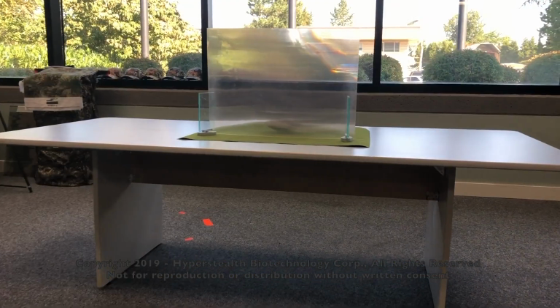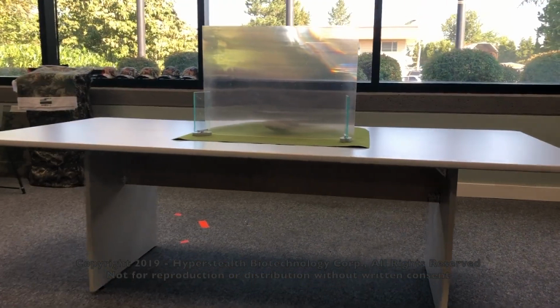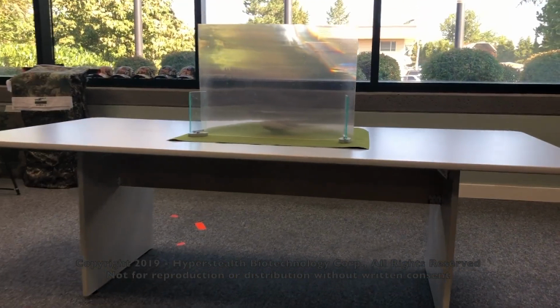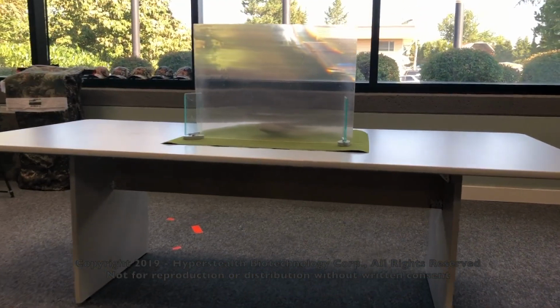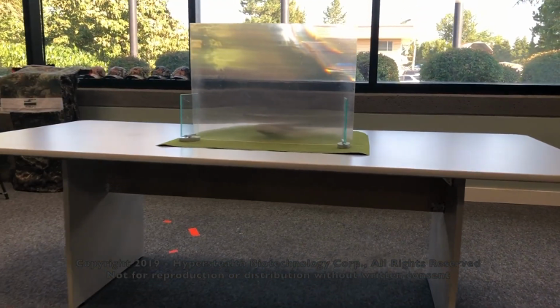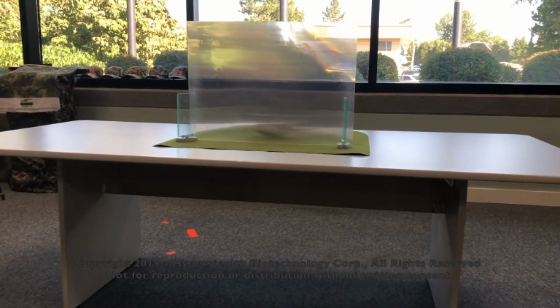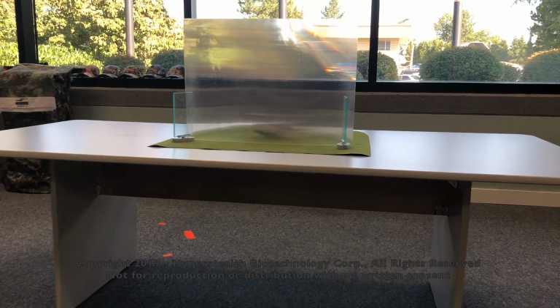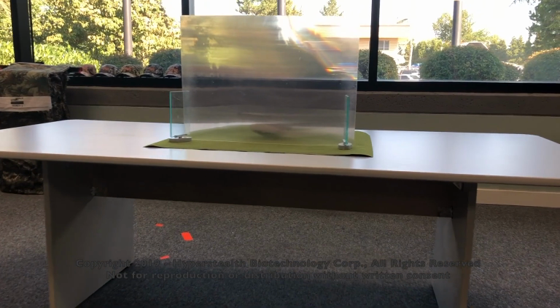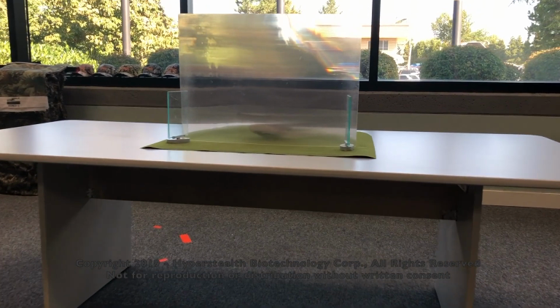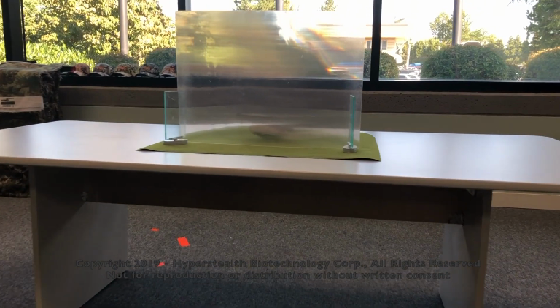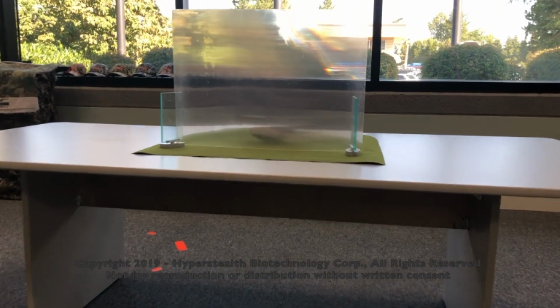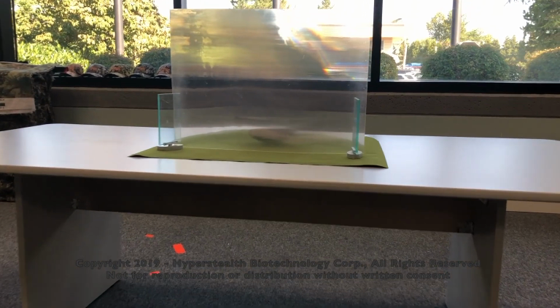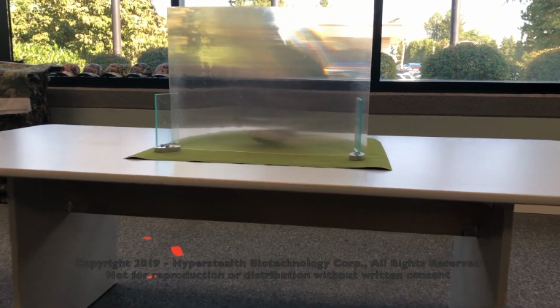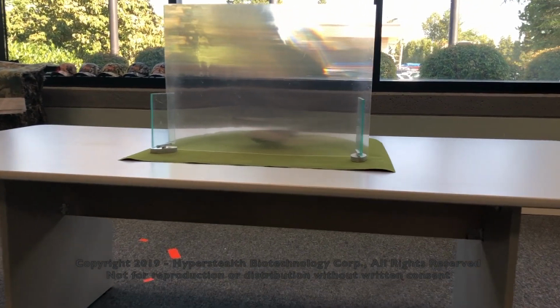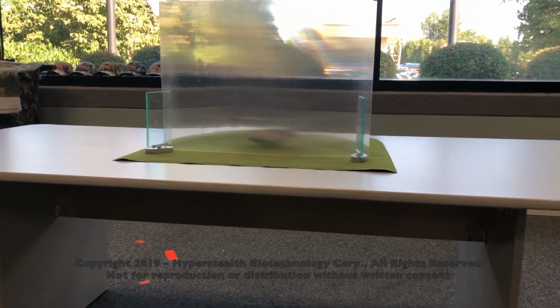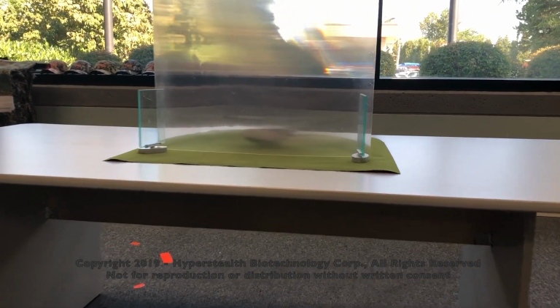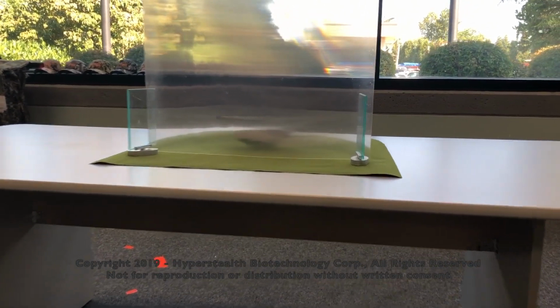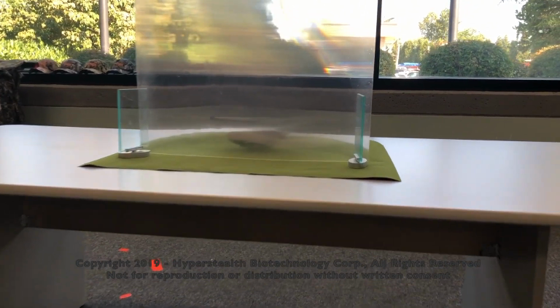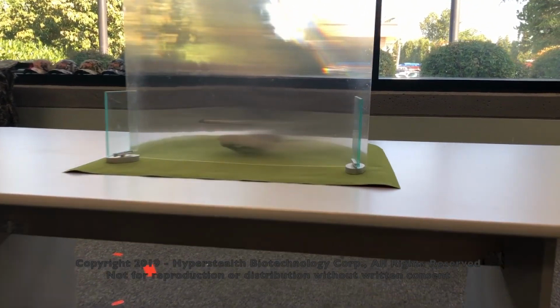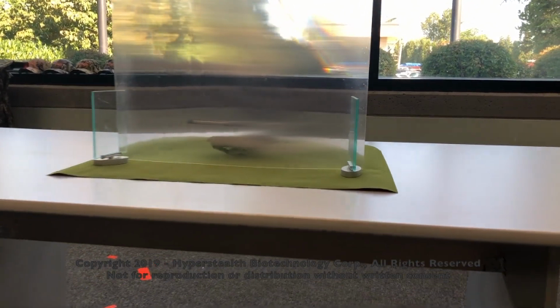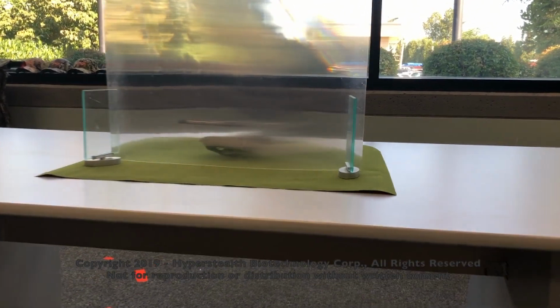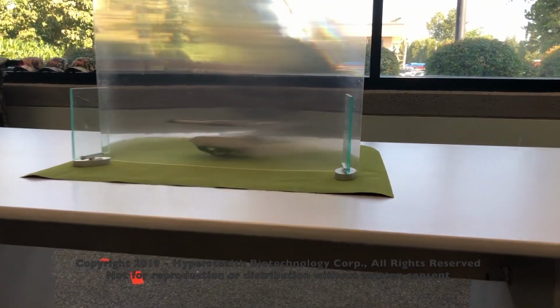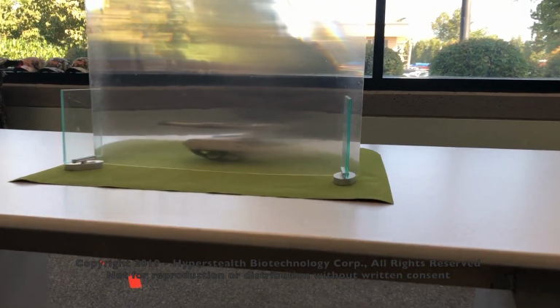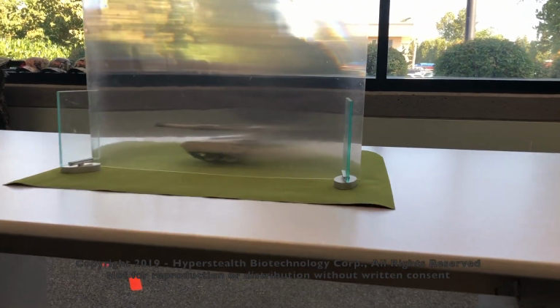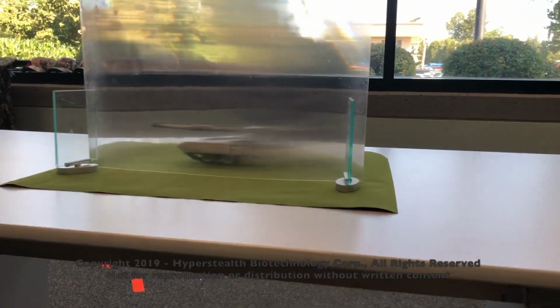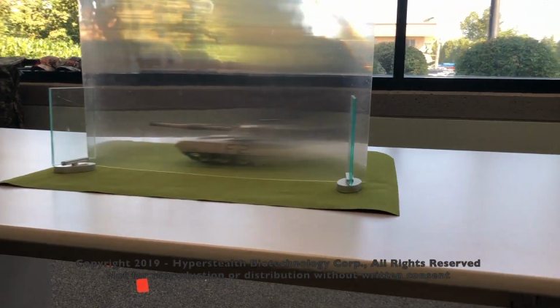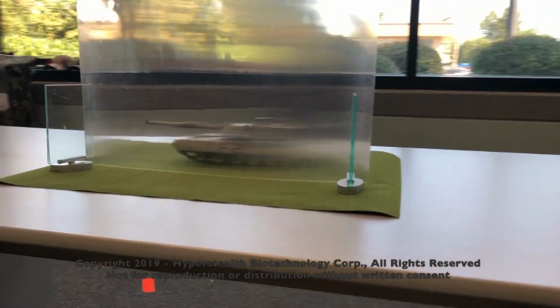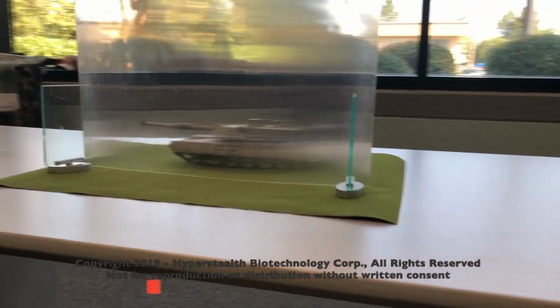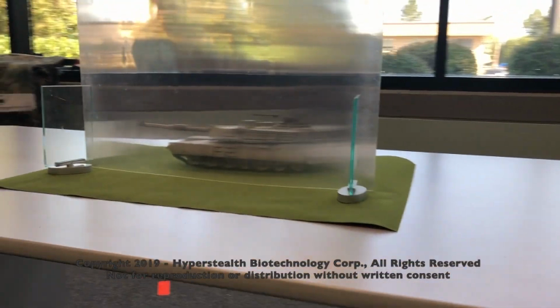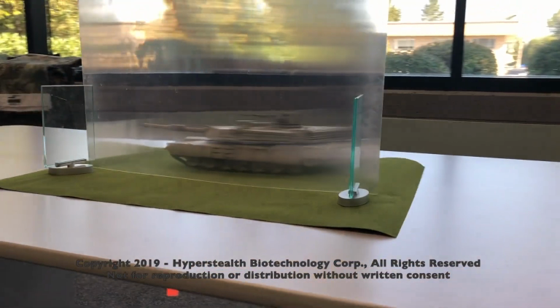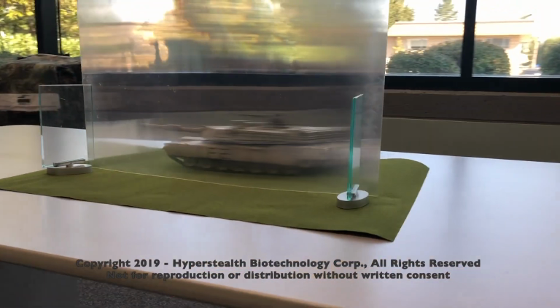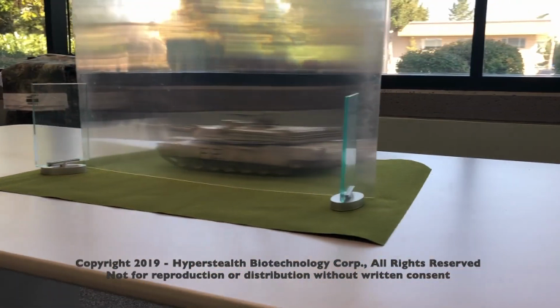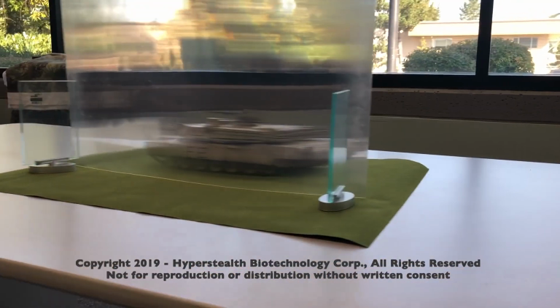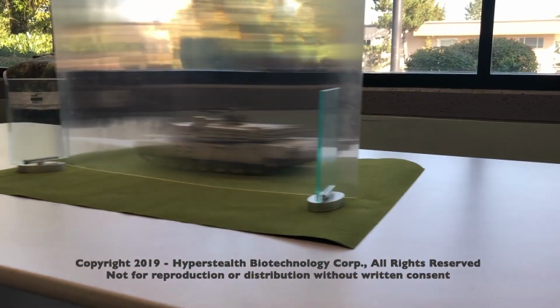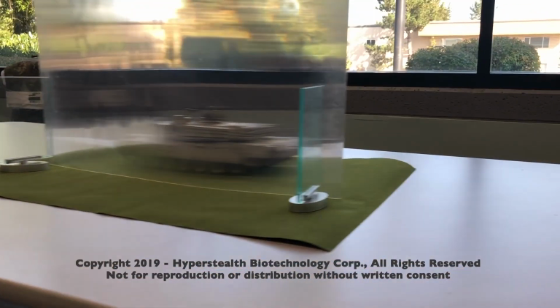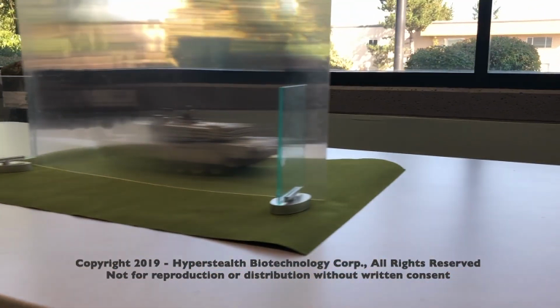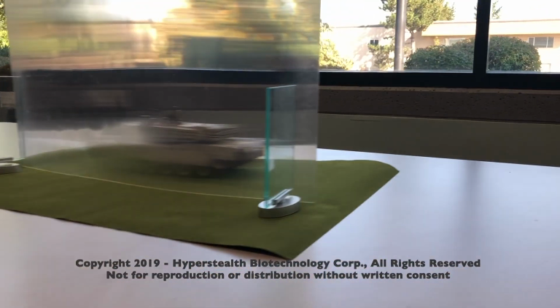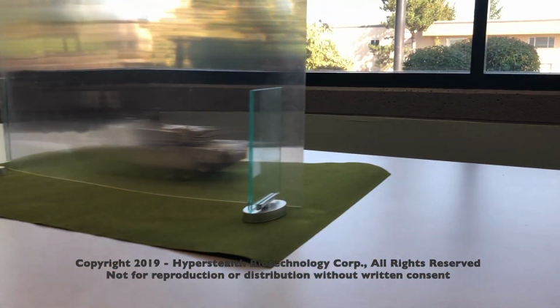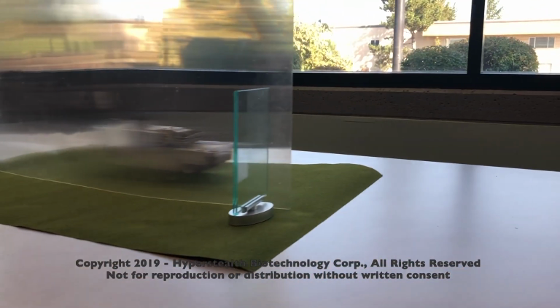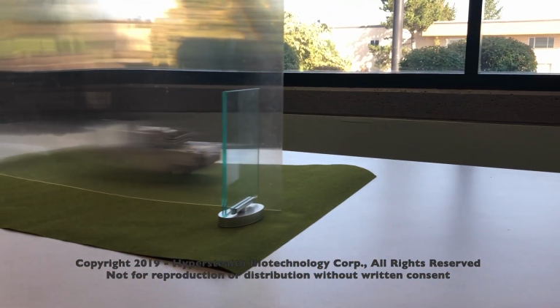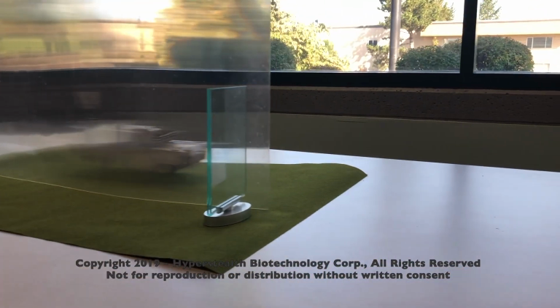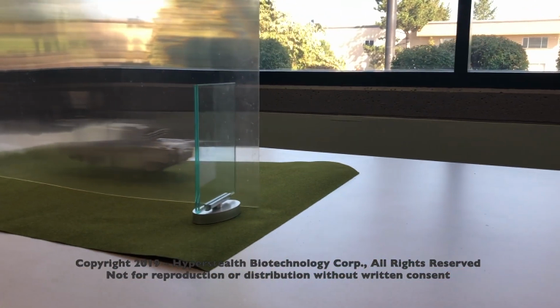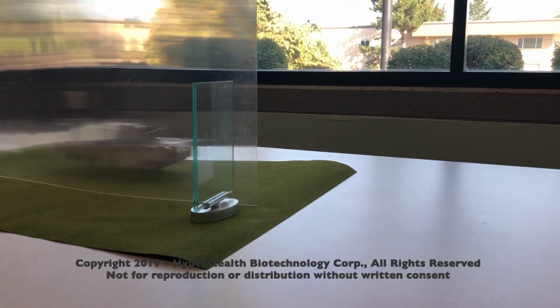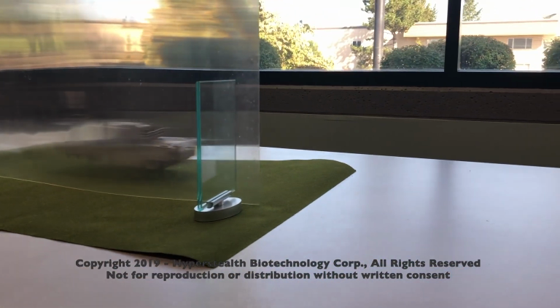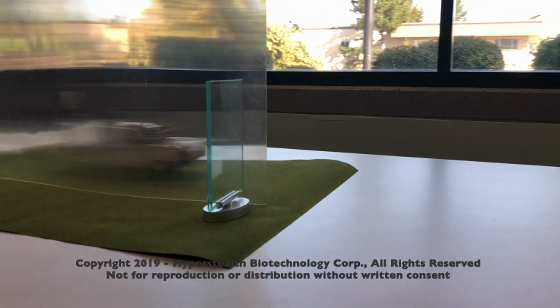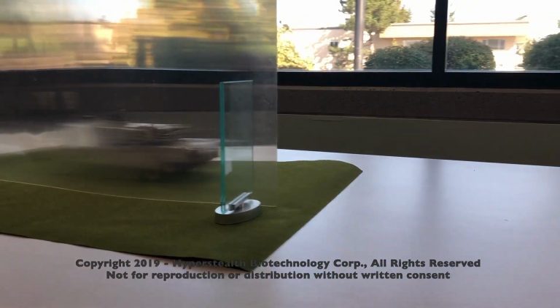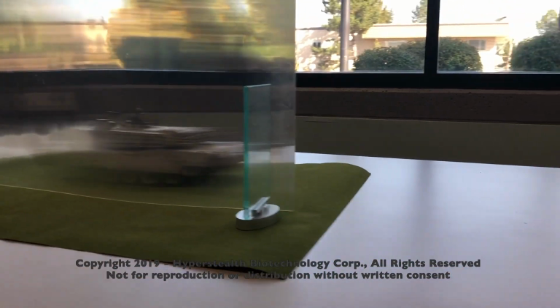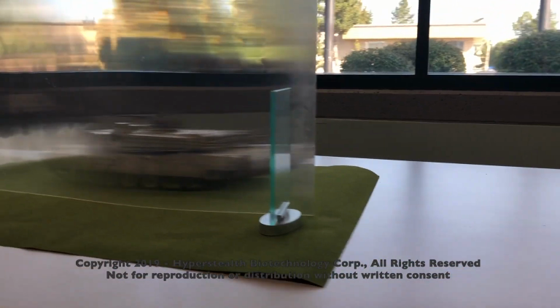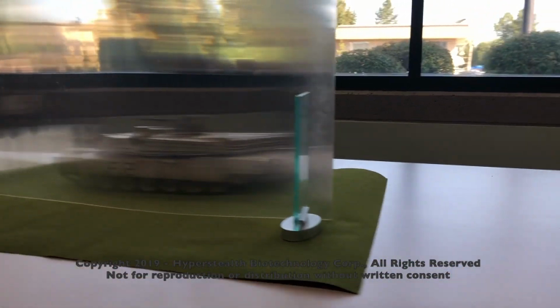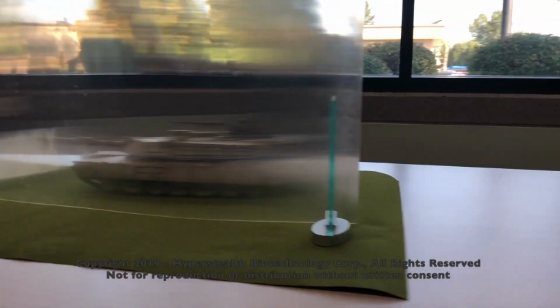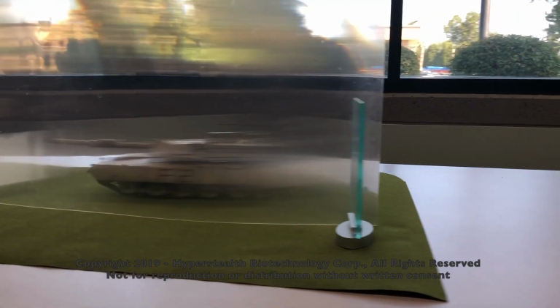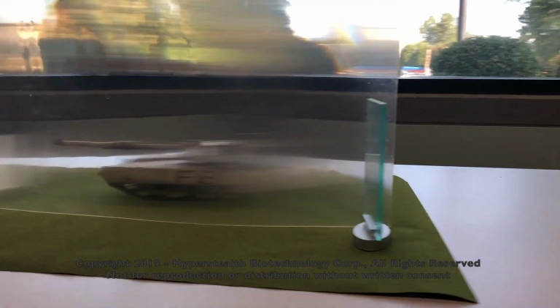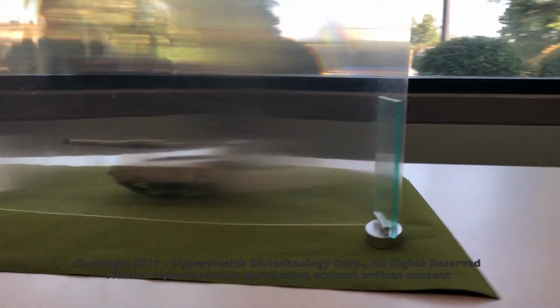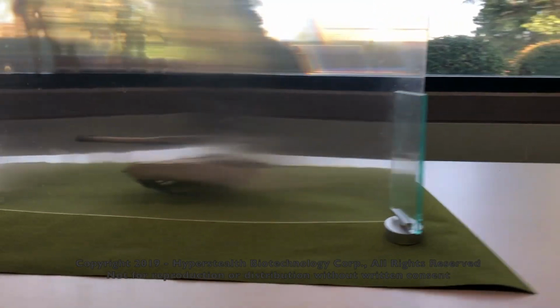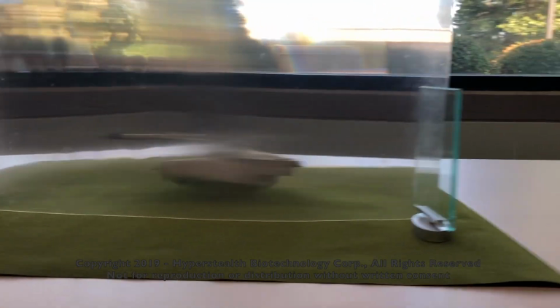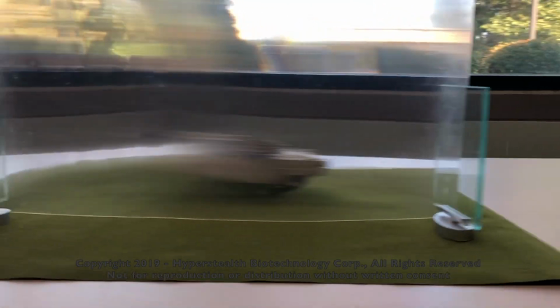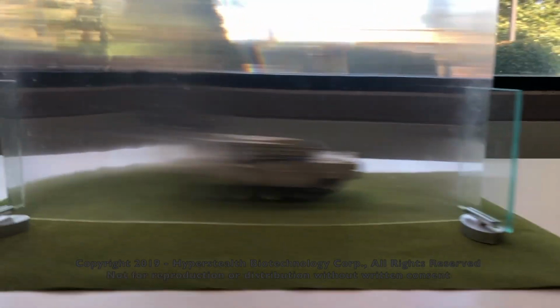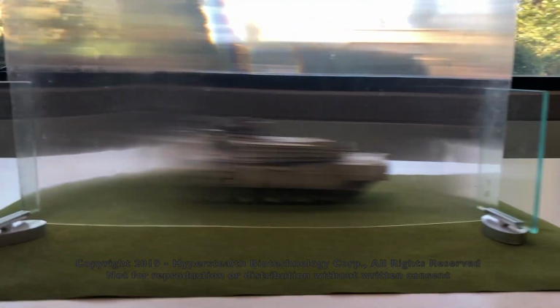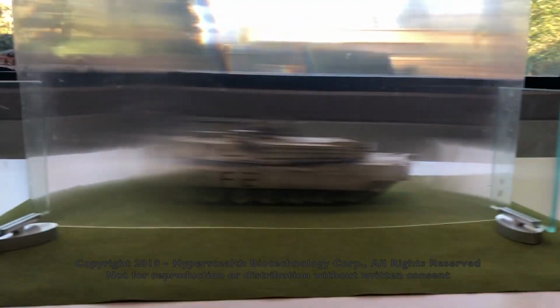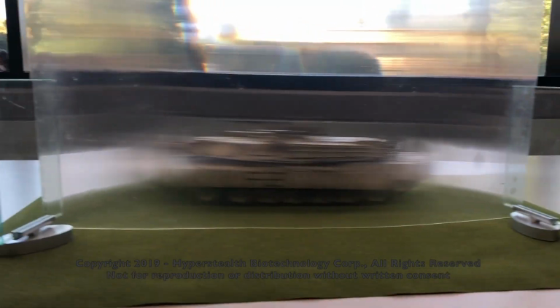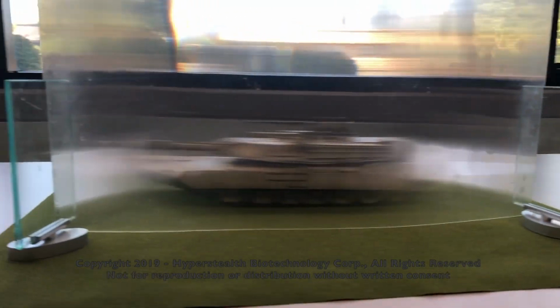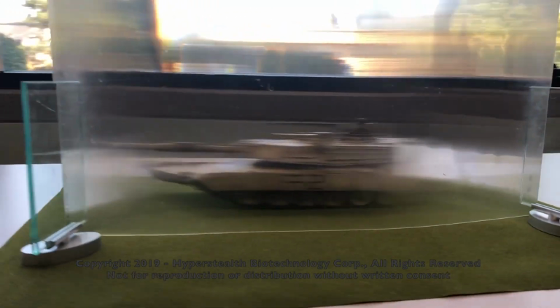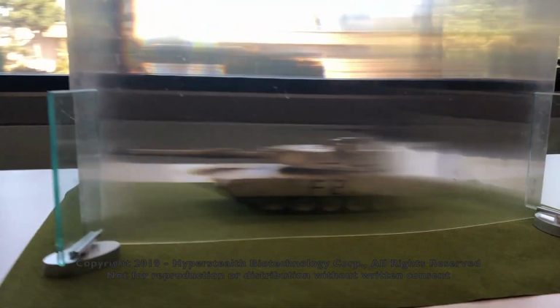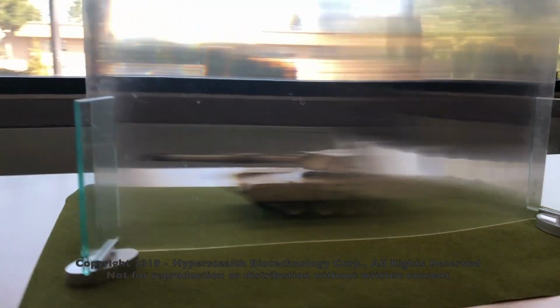If the target's too wide or too close to the material, it only becomes partially invisible.